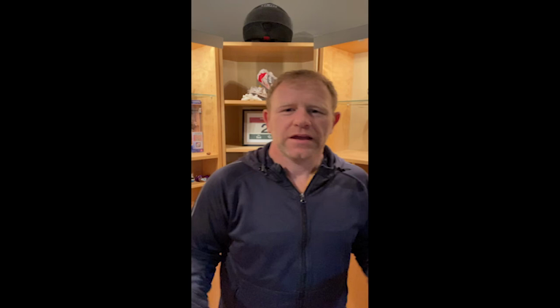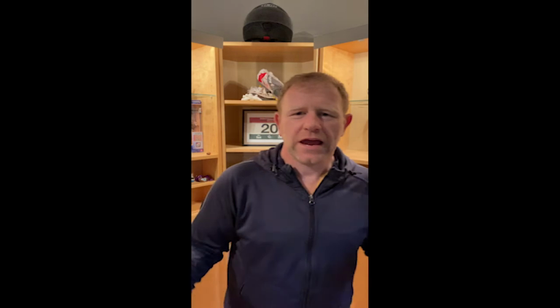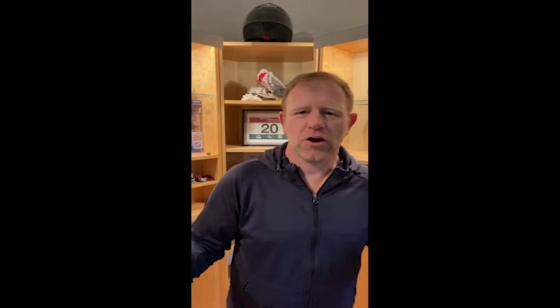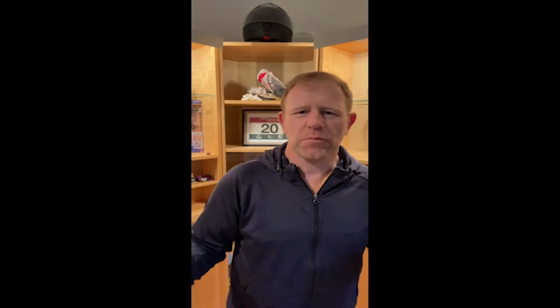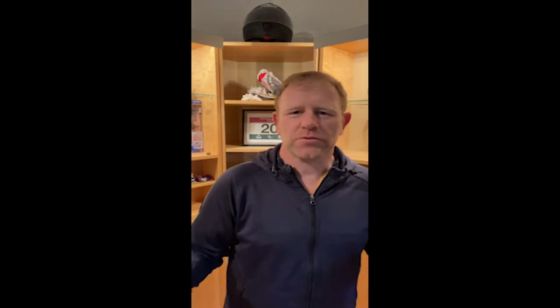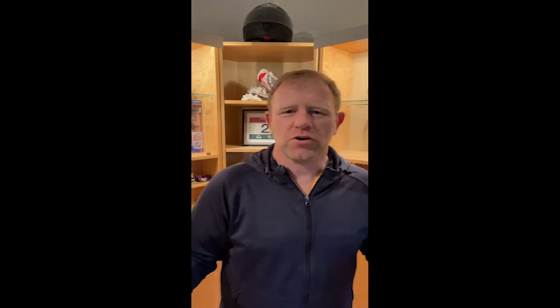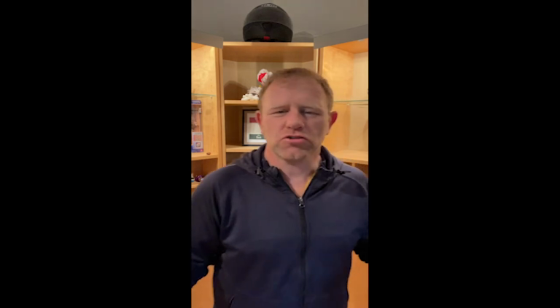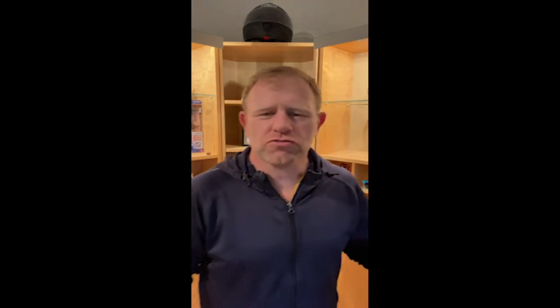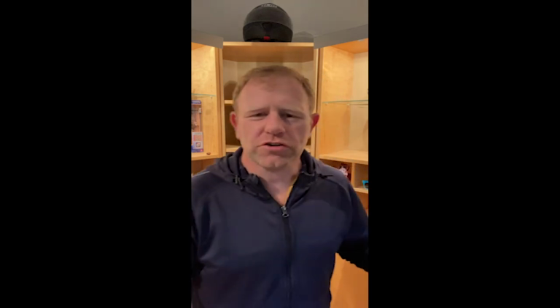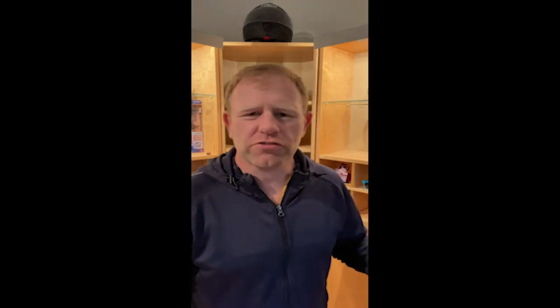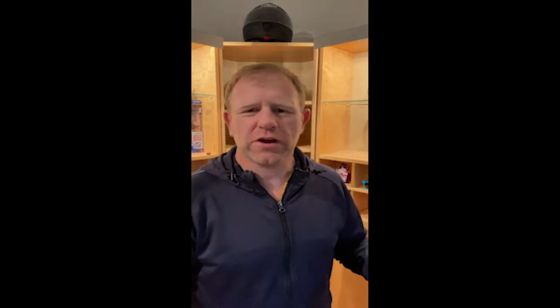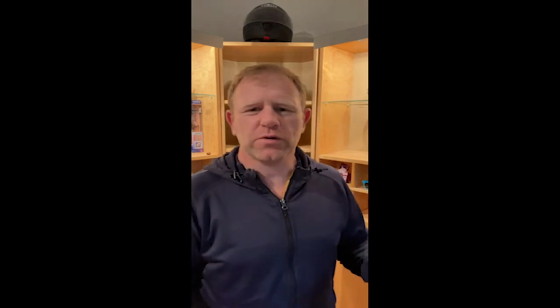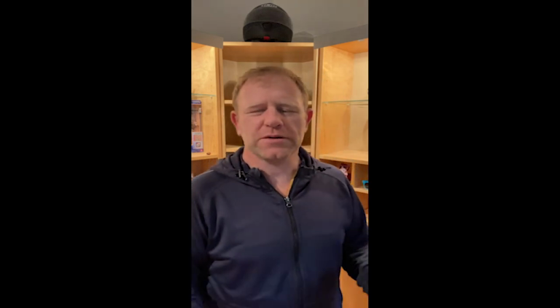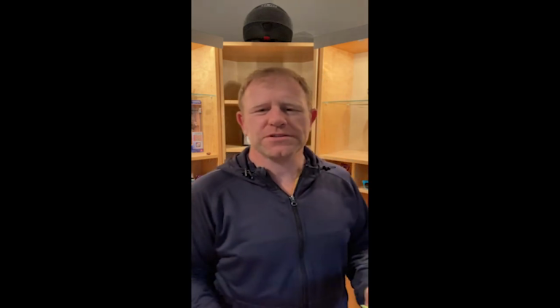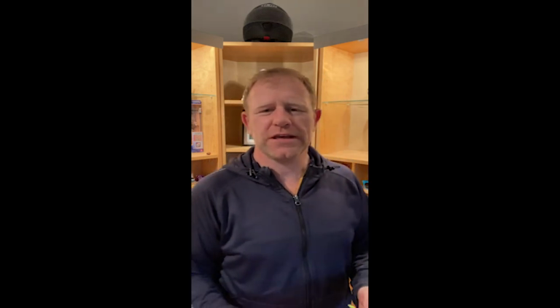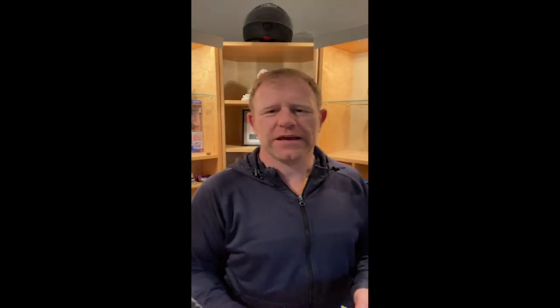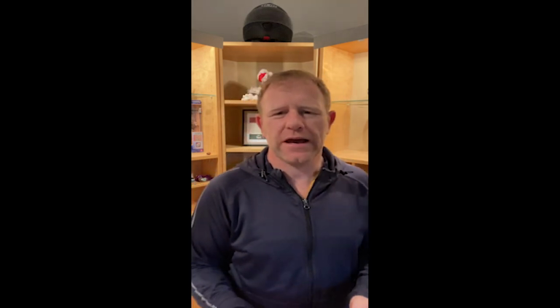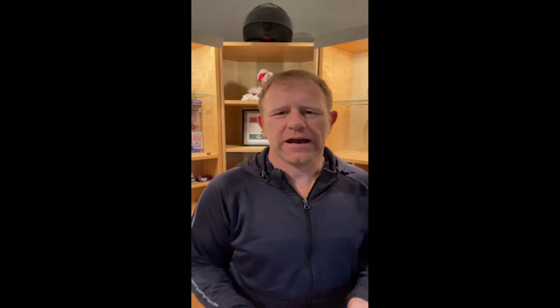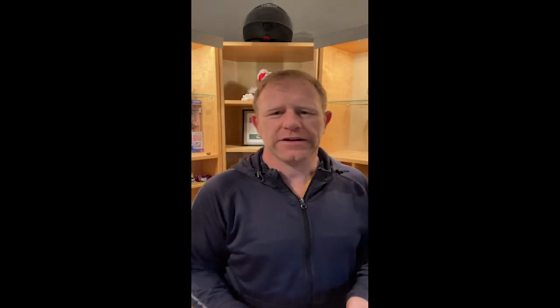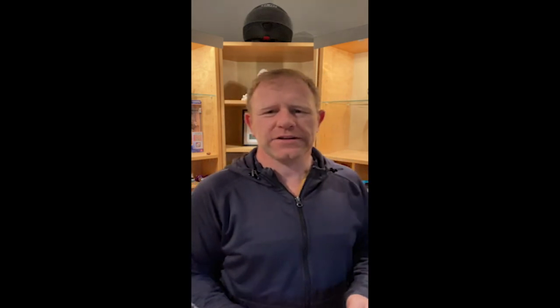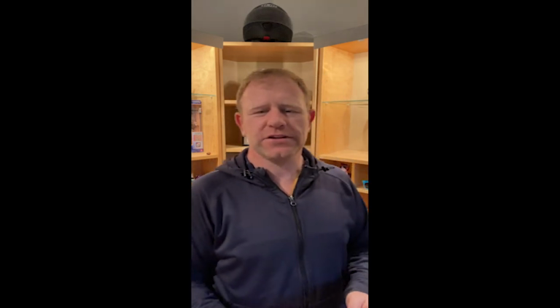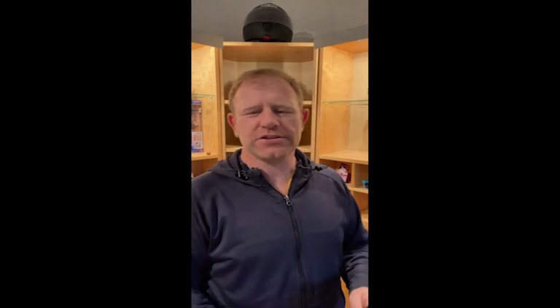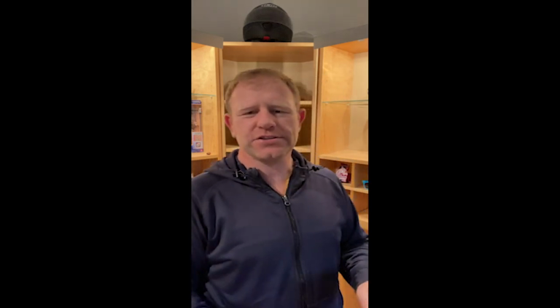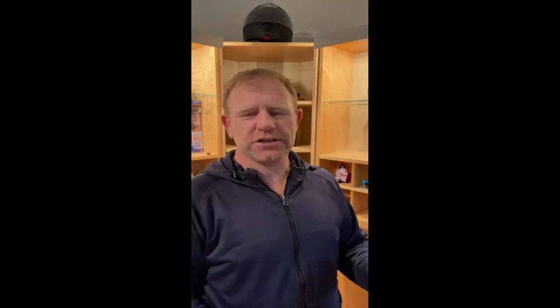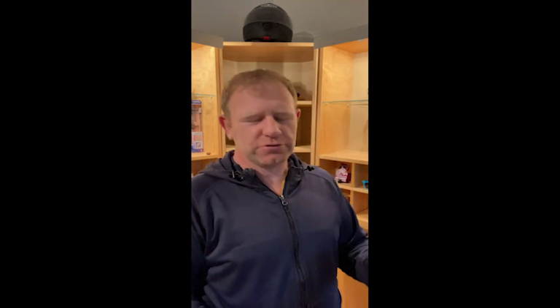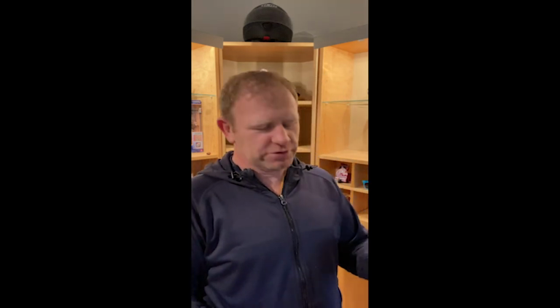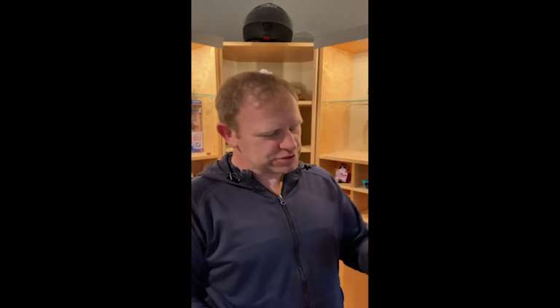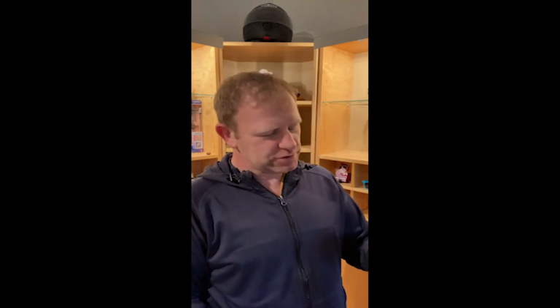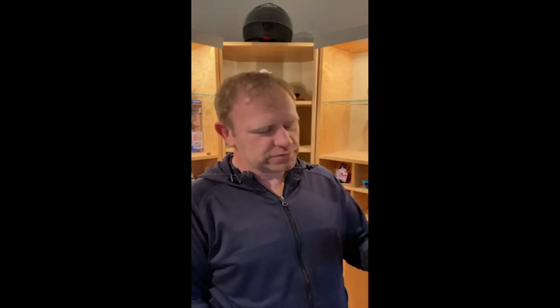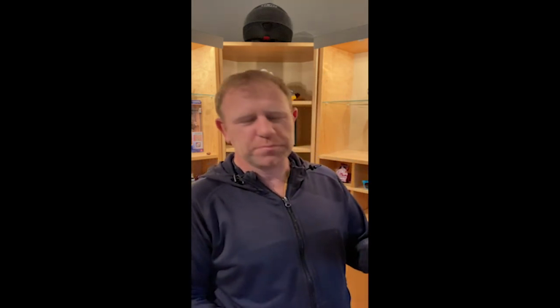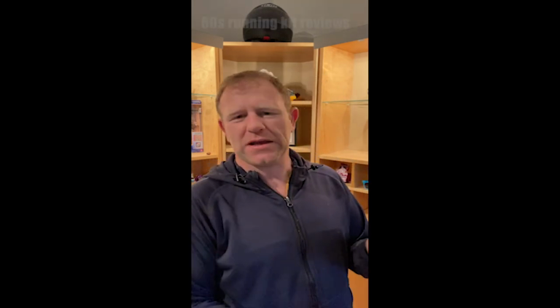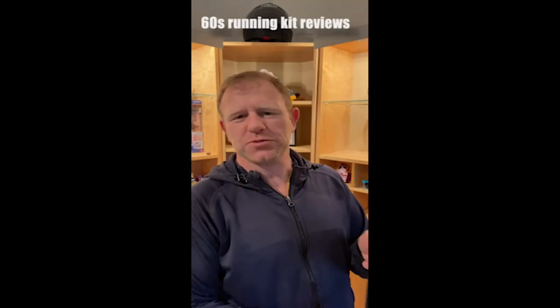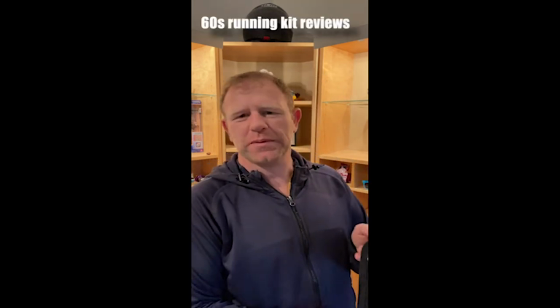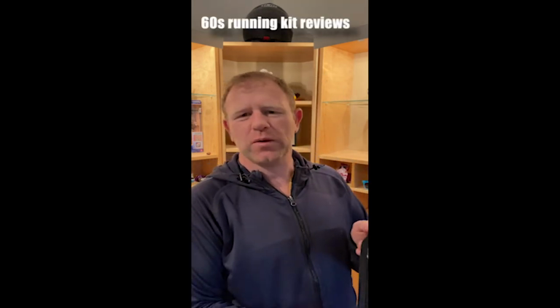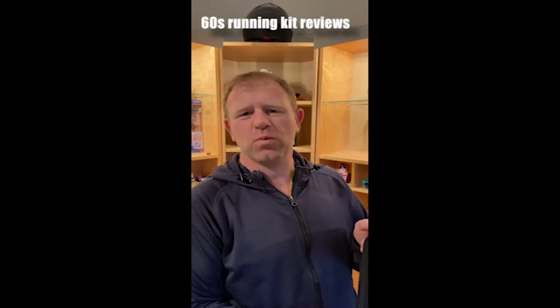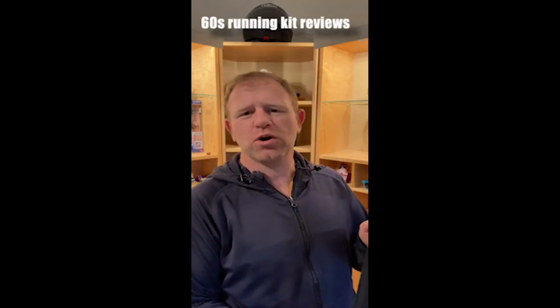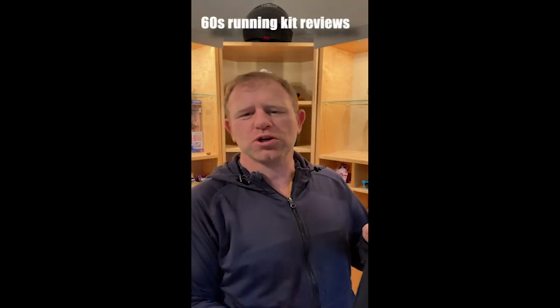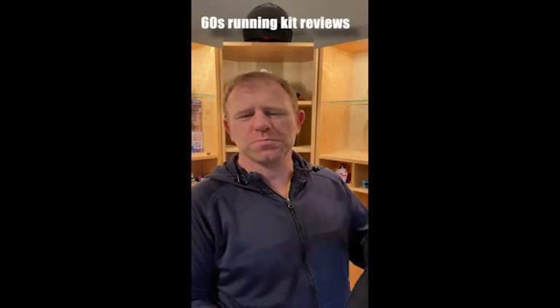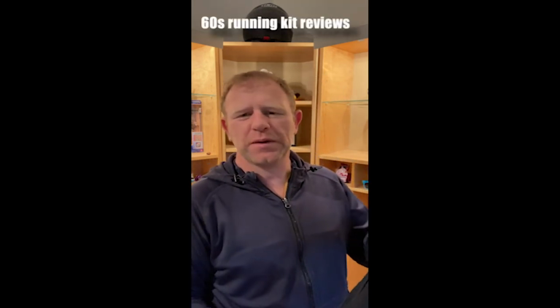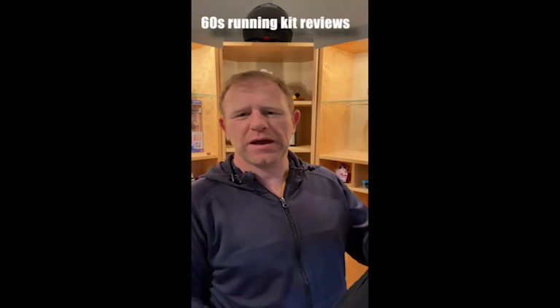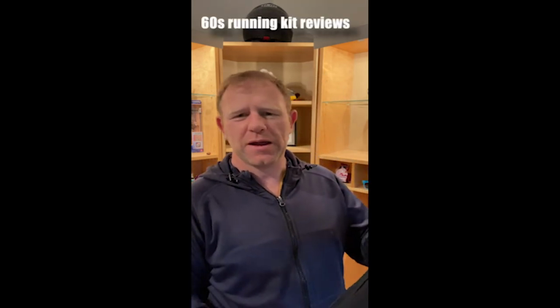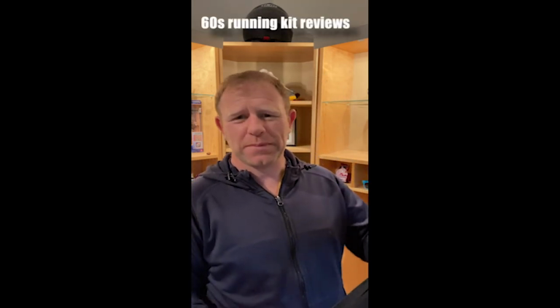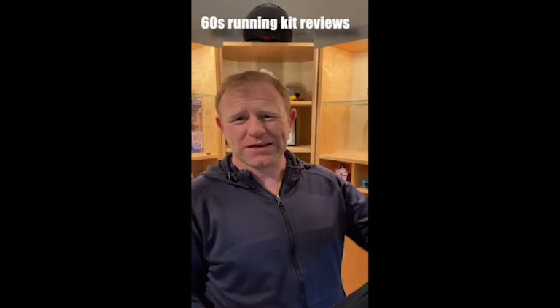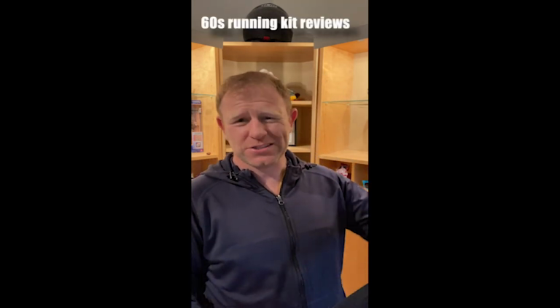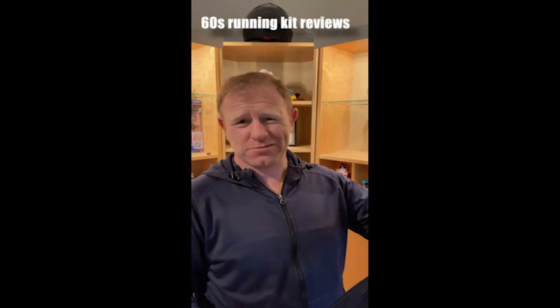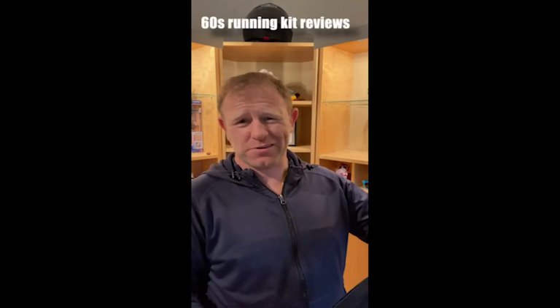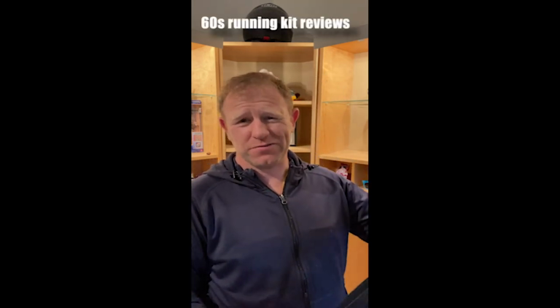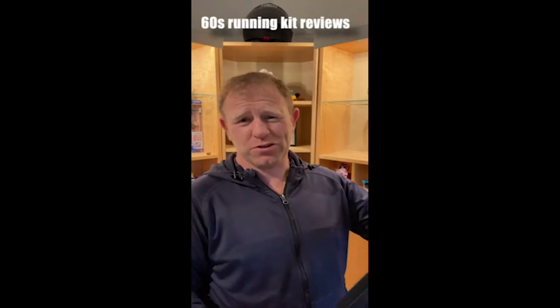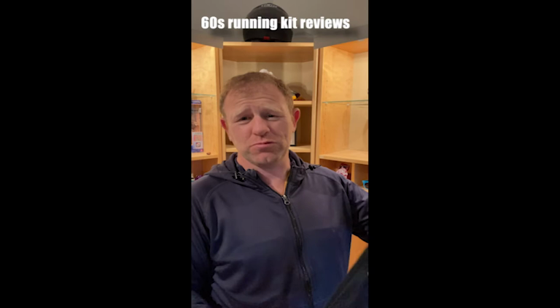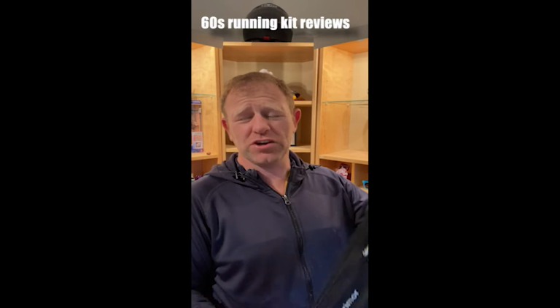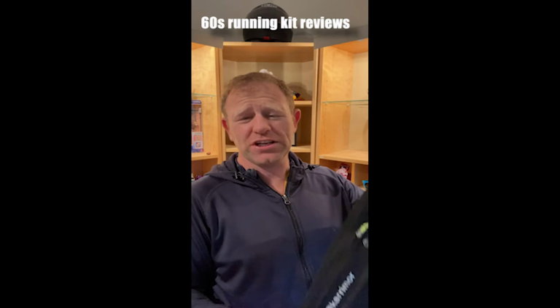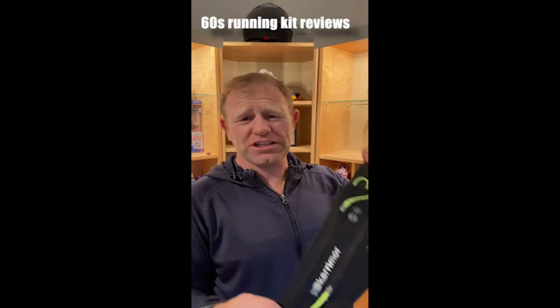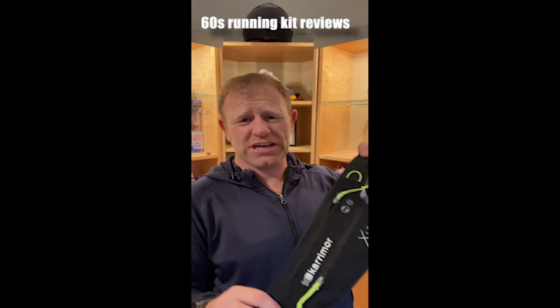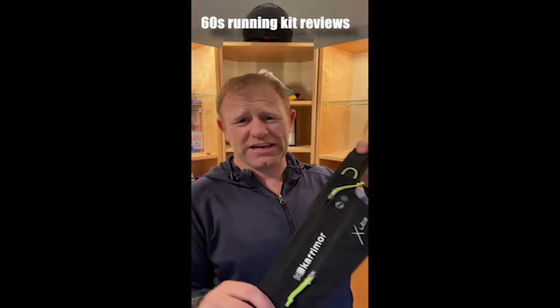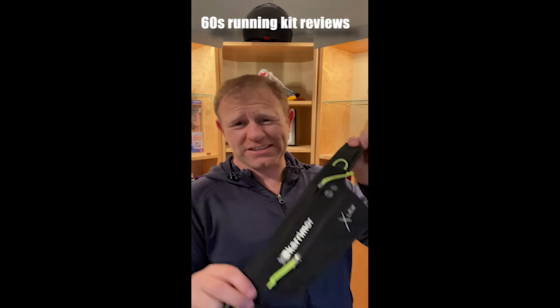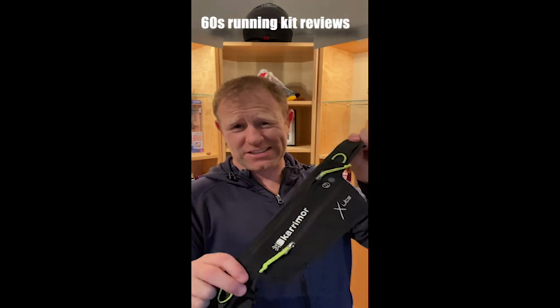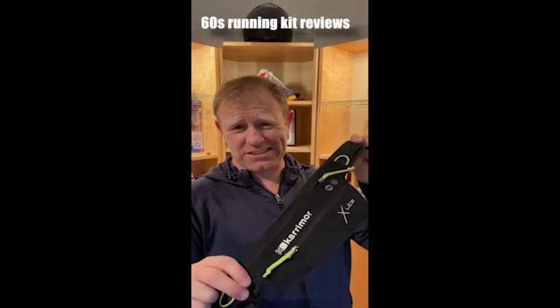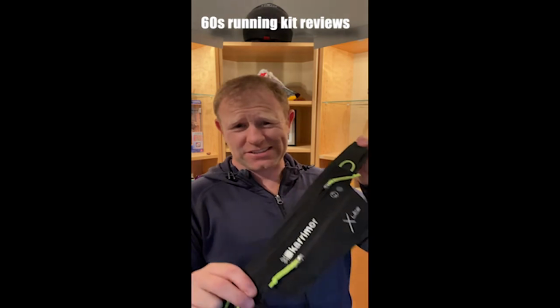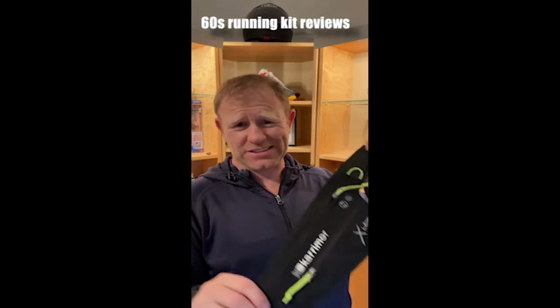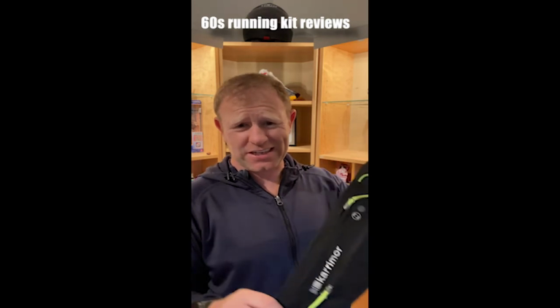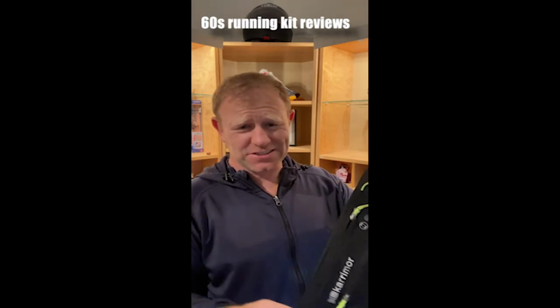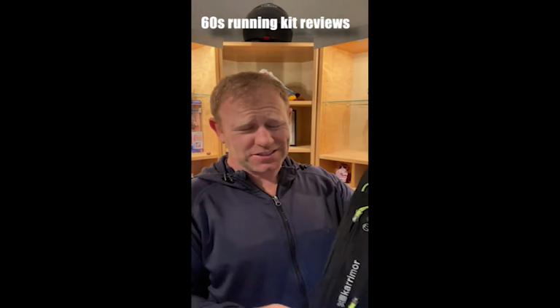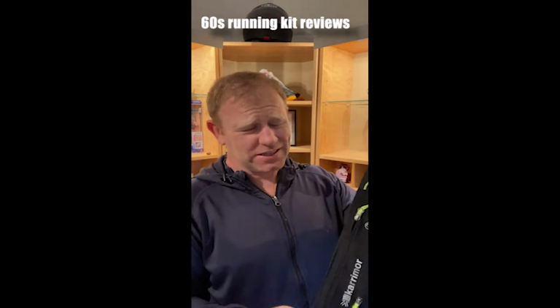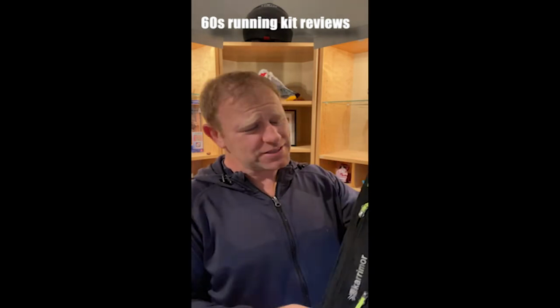Hey up, Andrew and Craig Williams here, and in this series of best bit, worst bit, I basically review running kit in 60 seconds or less.